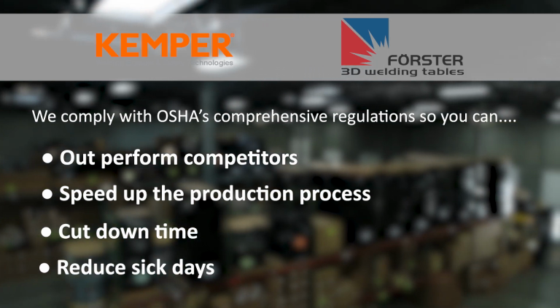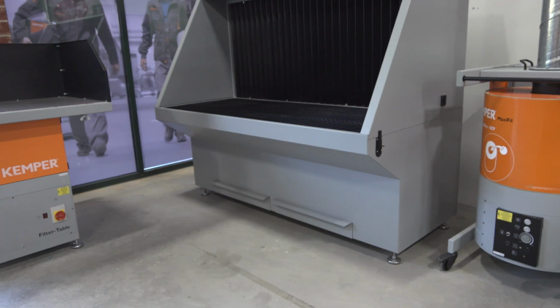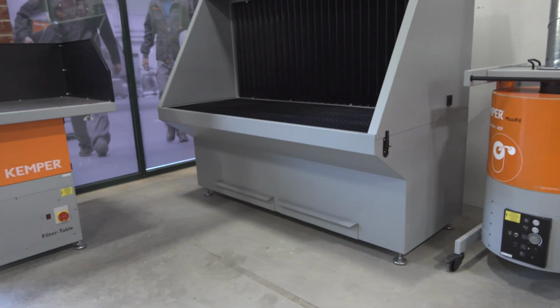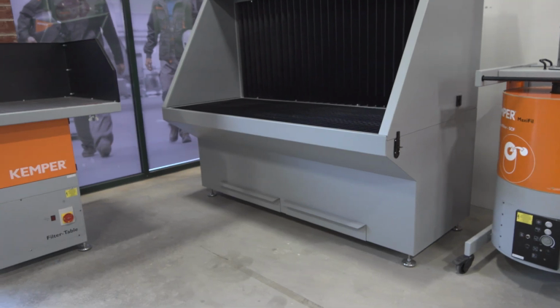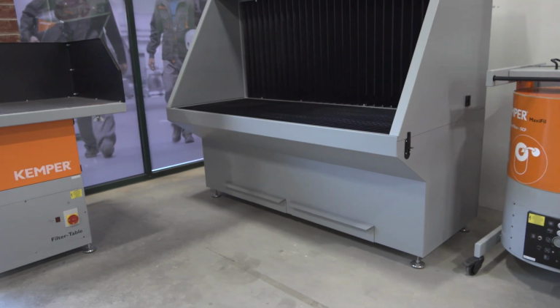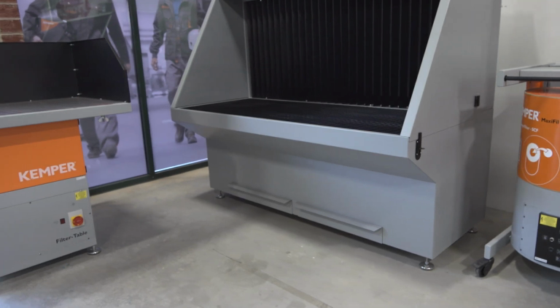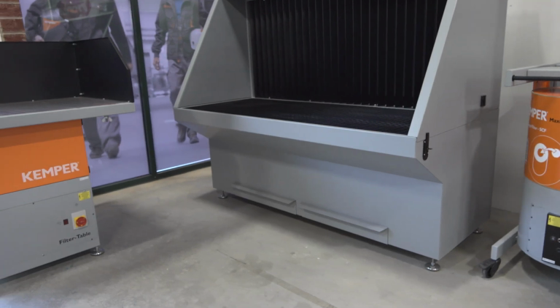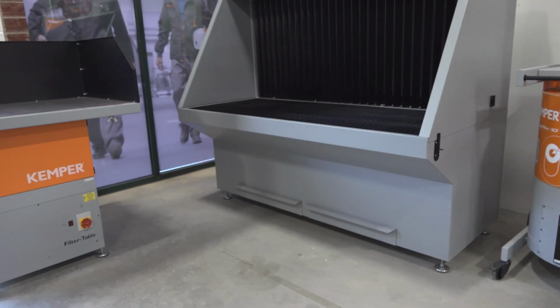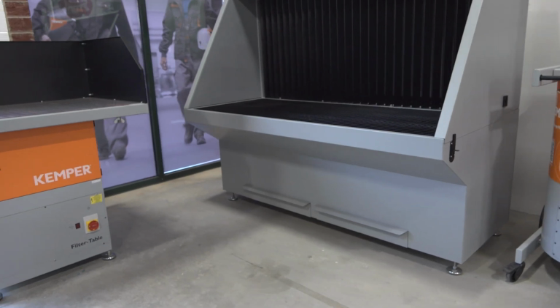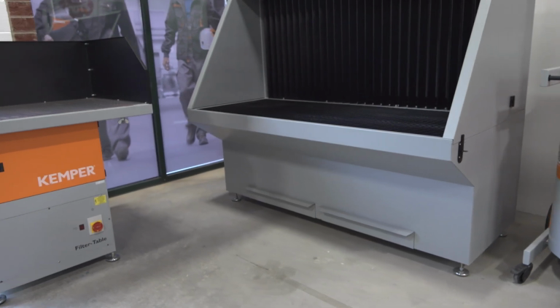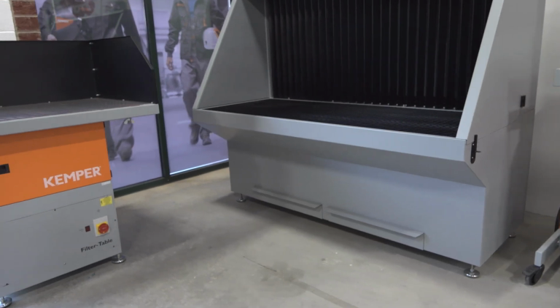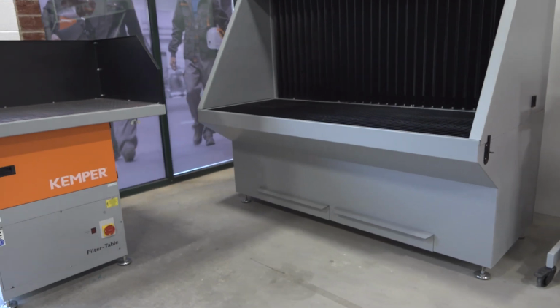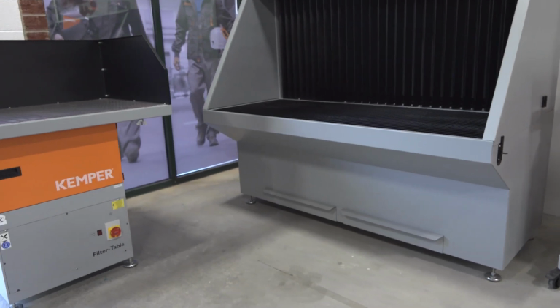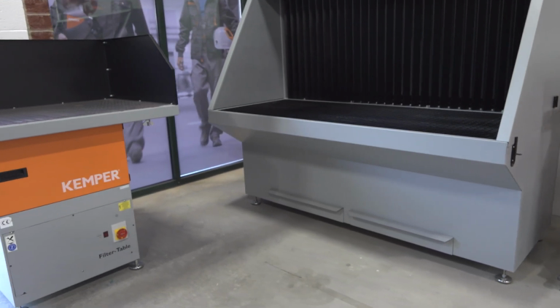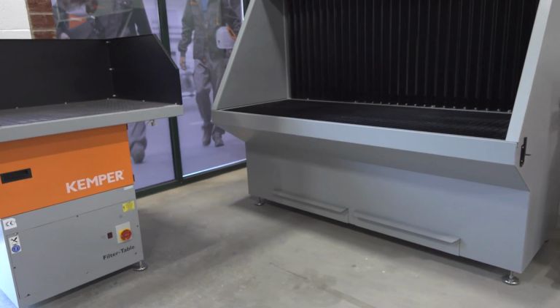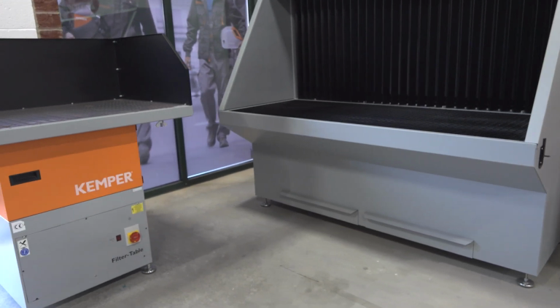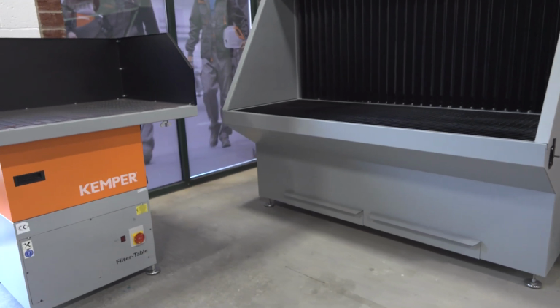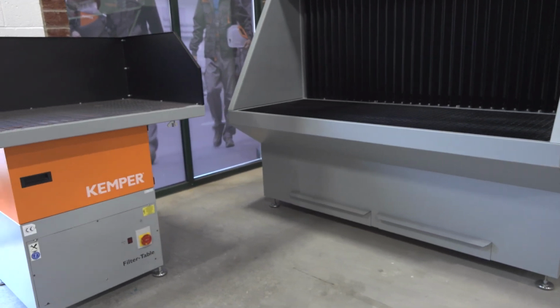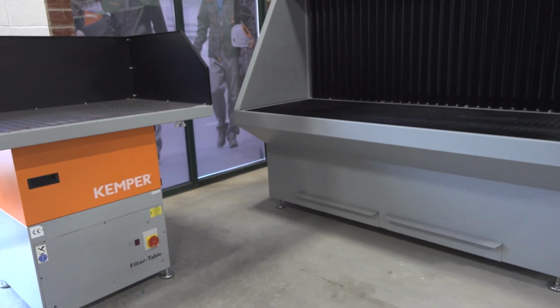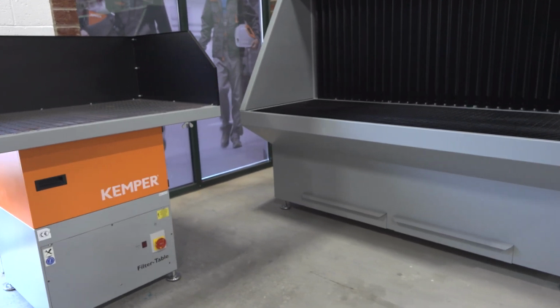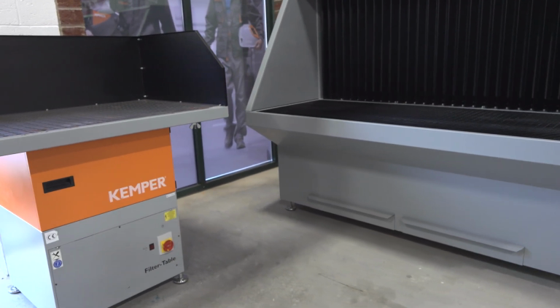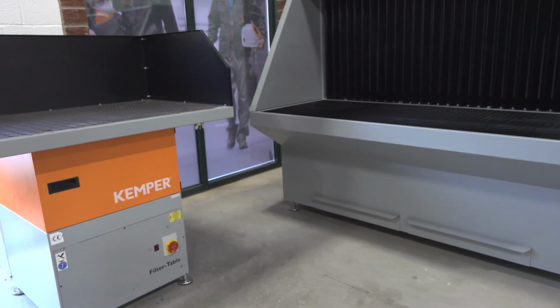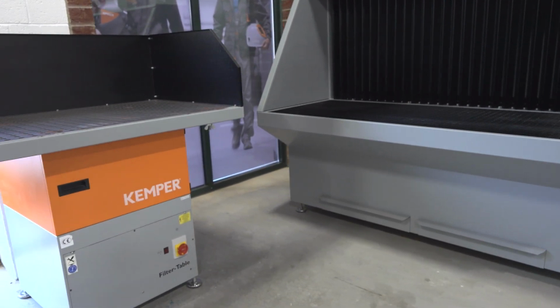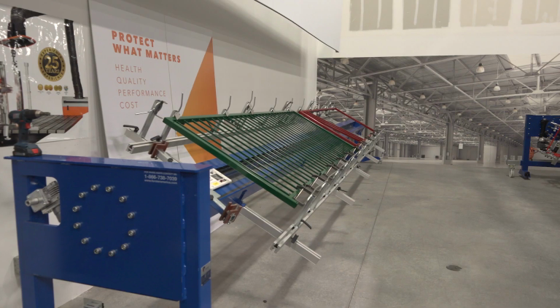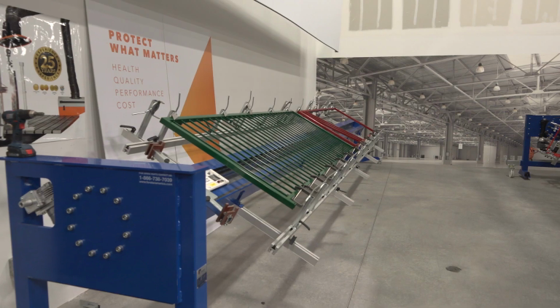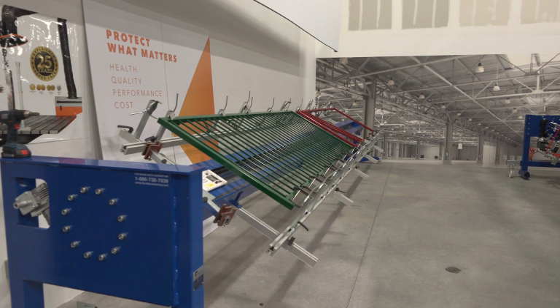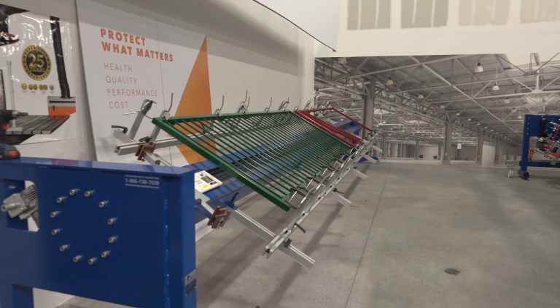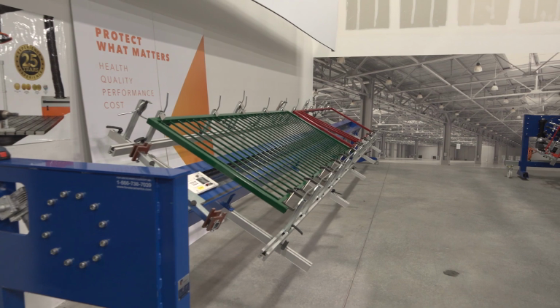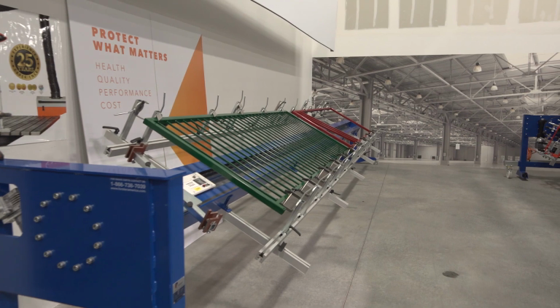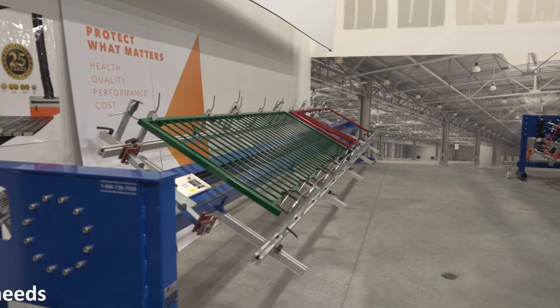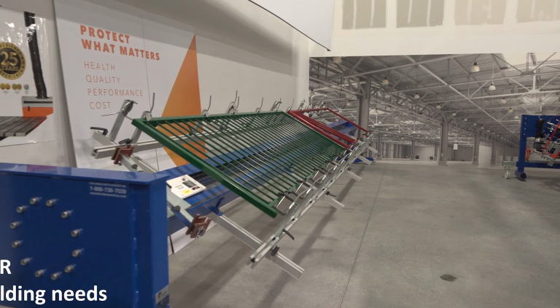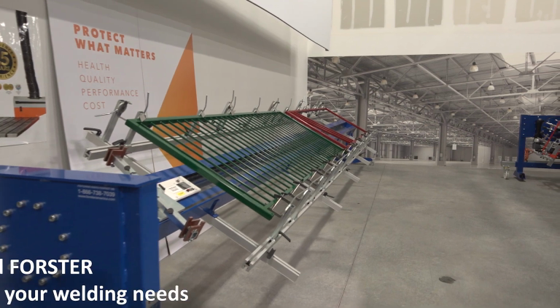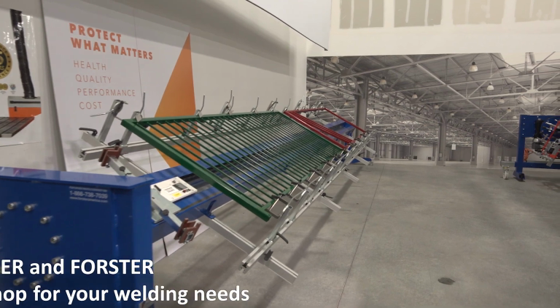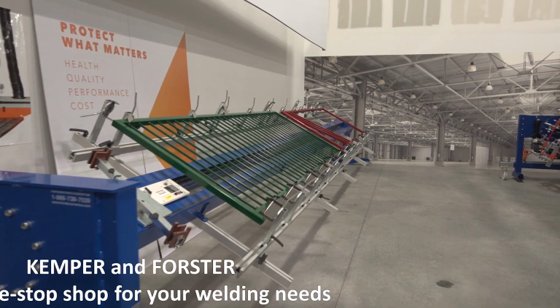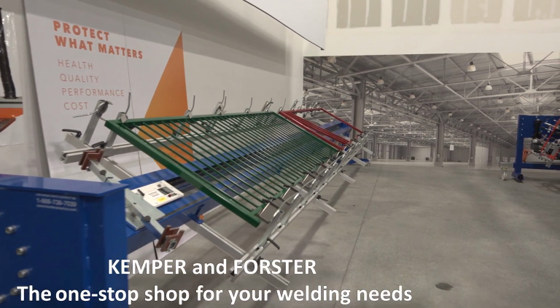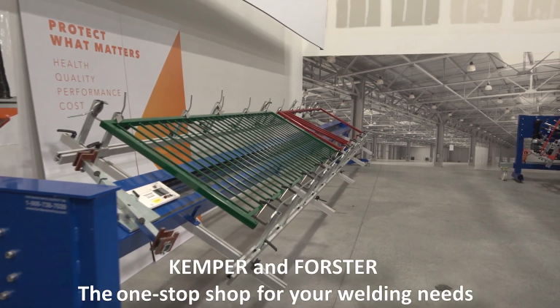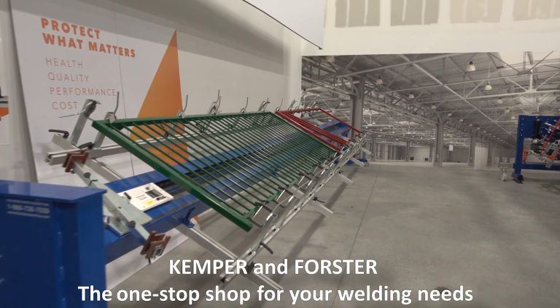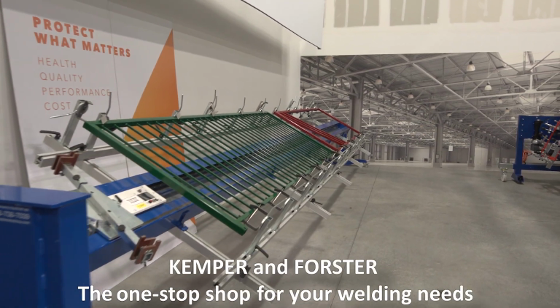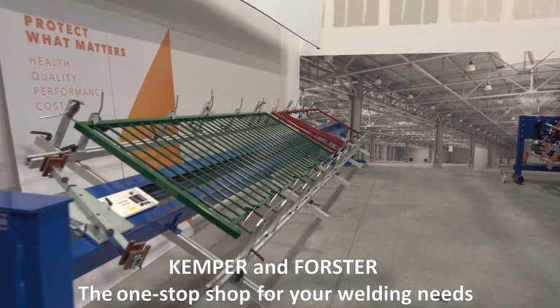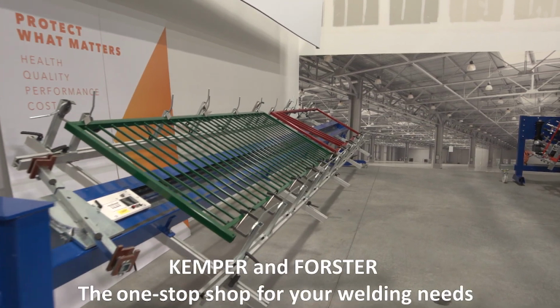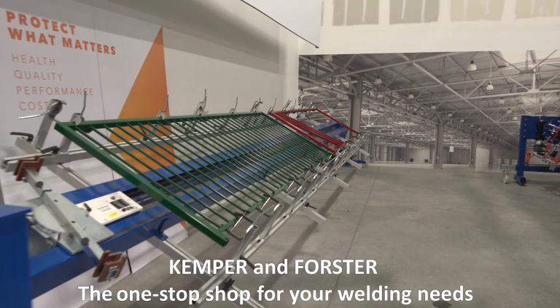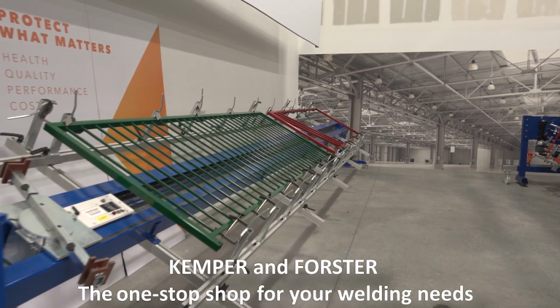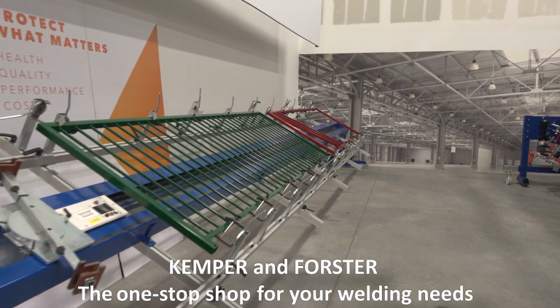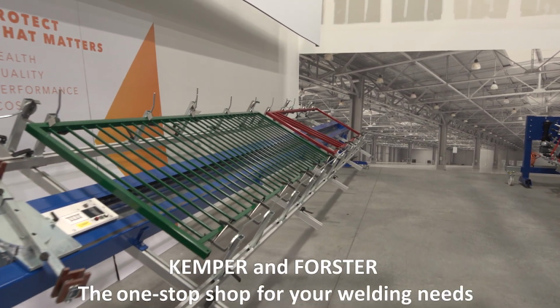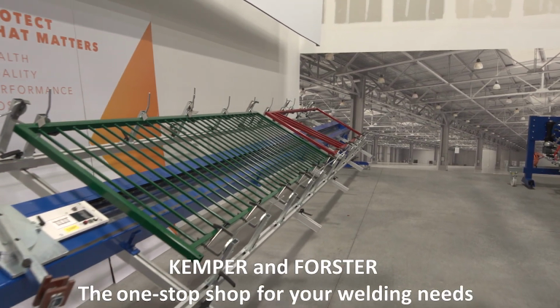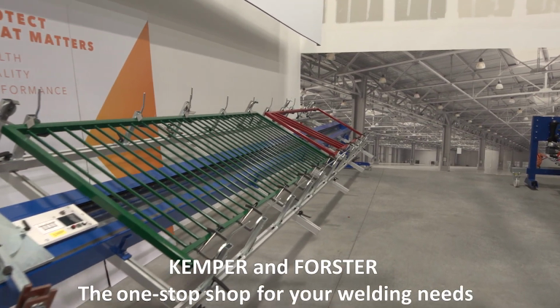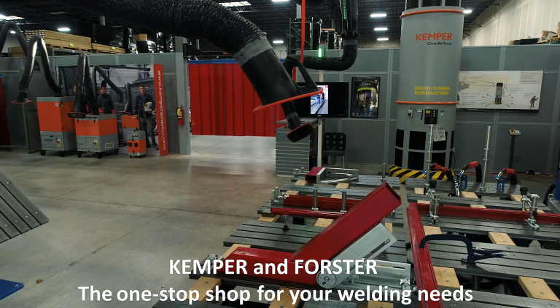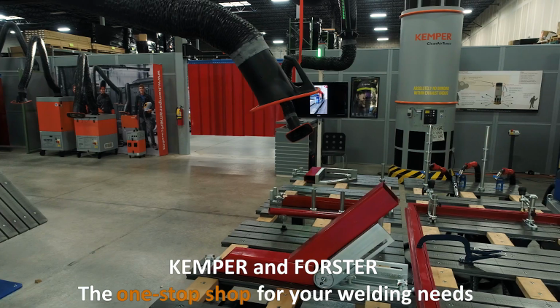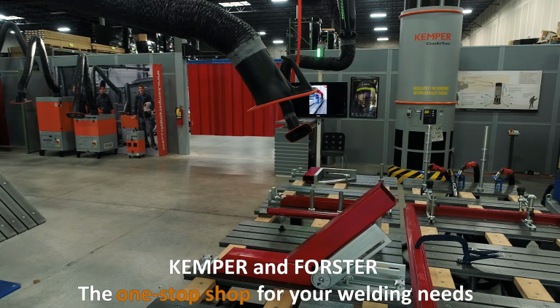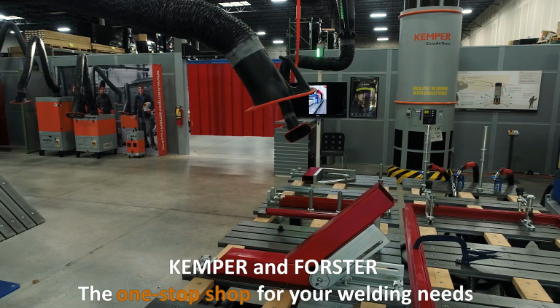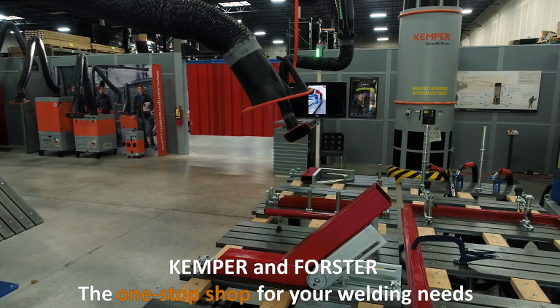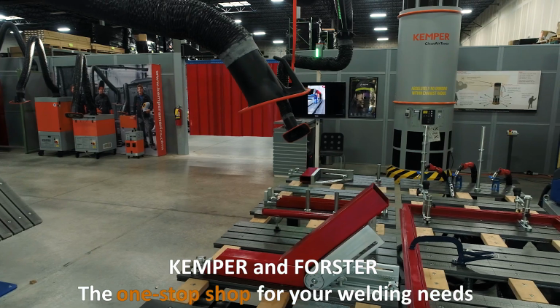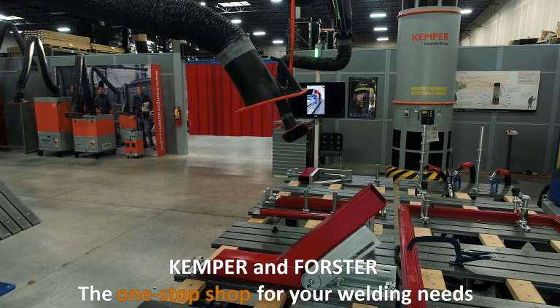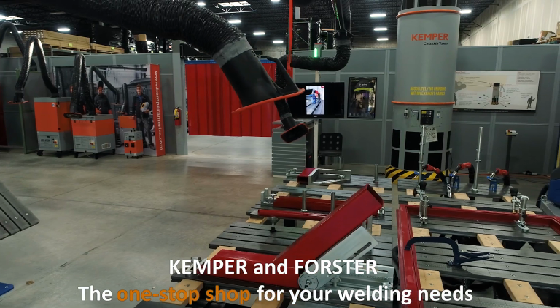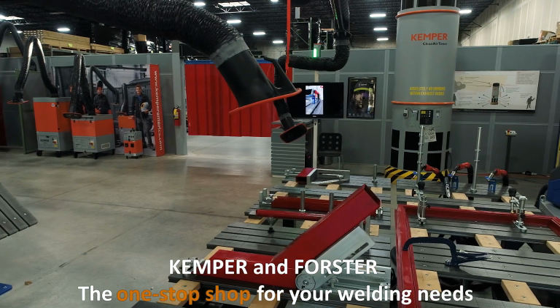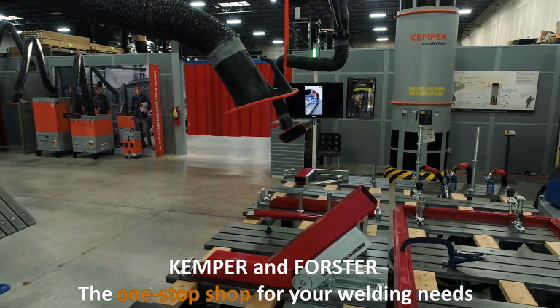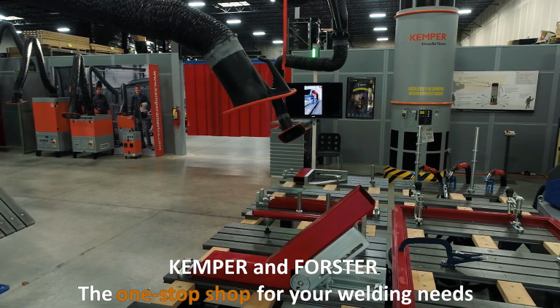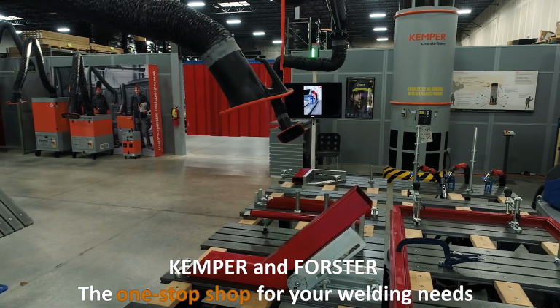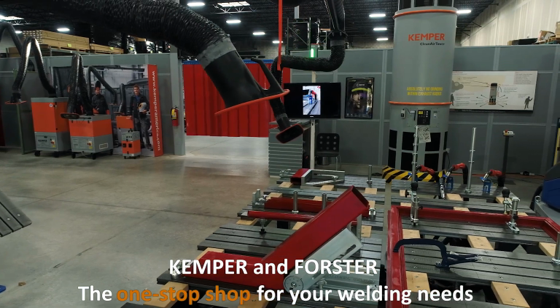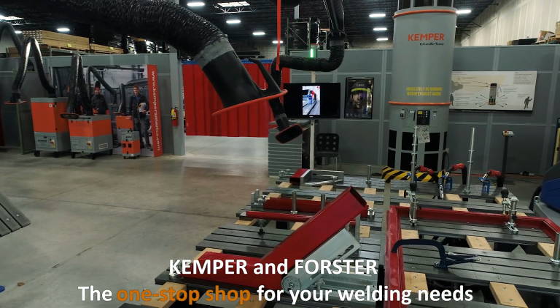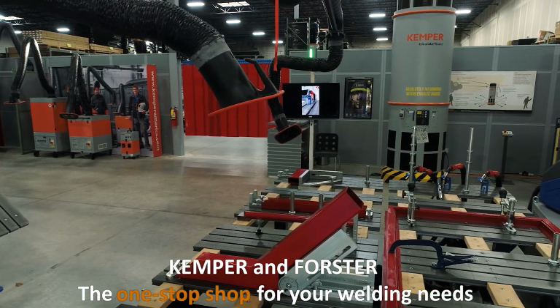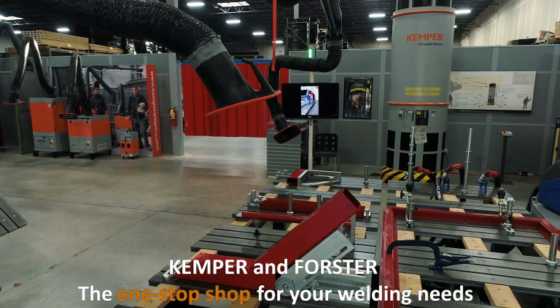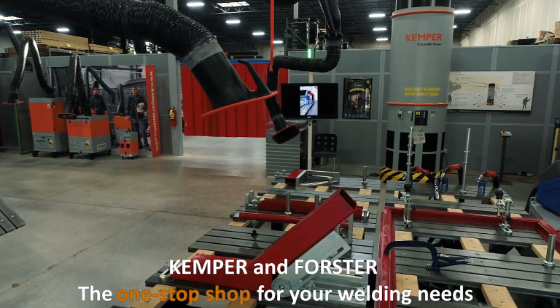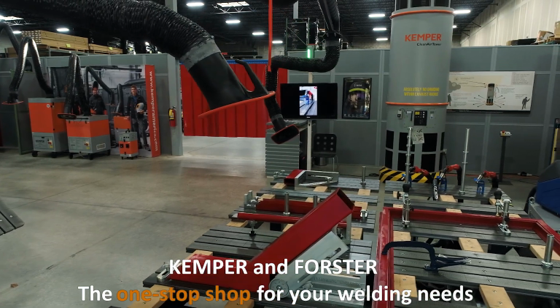With our two complementing lines of innovative products, Kemper & Forster is the one-stop shop for your welding needs.